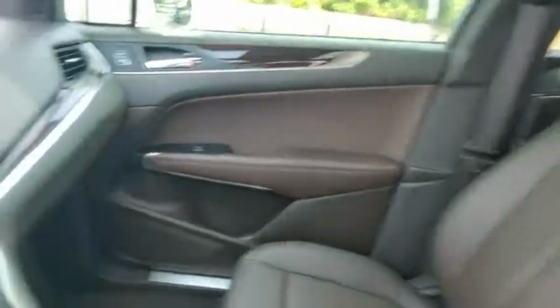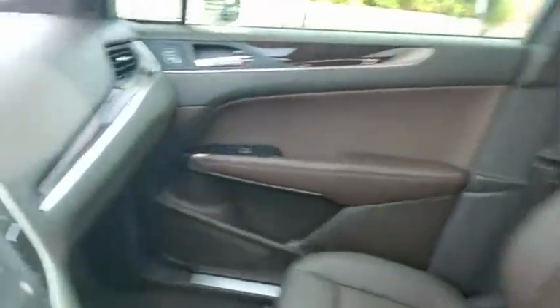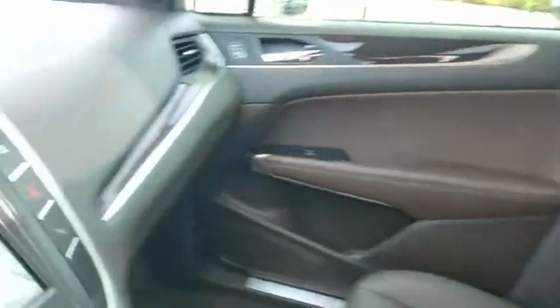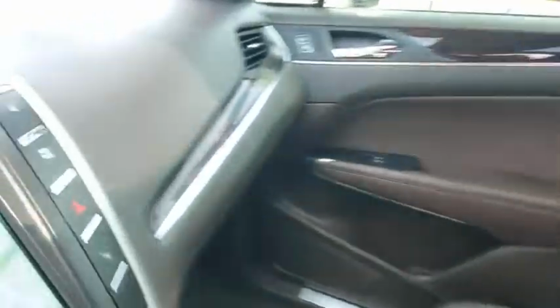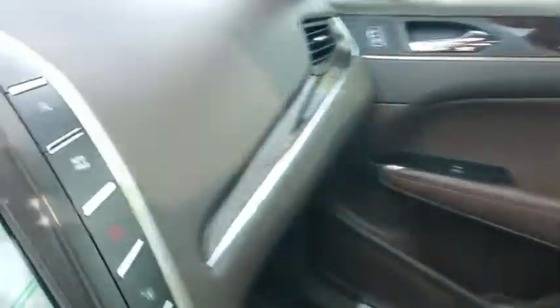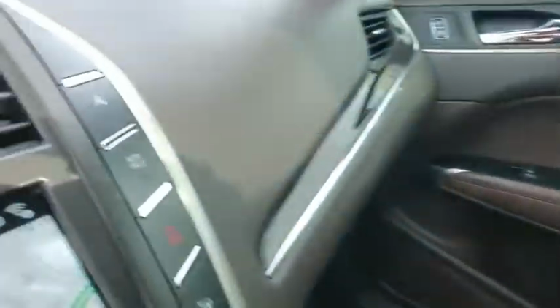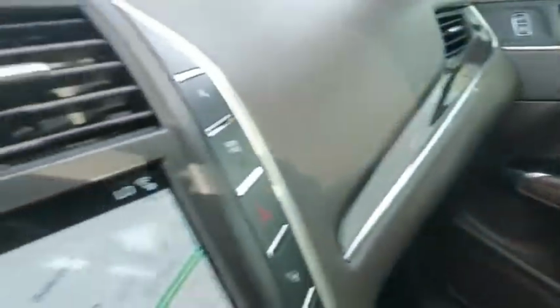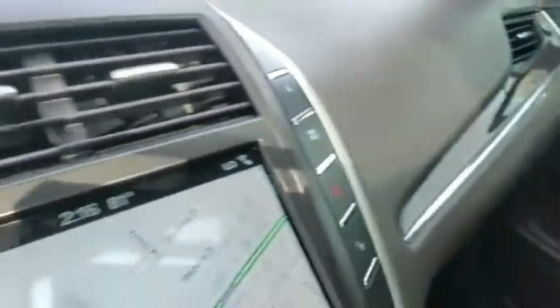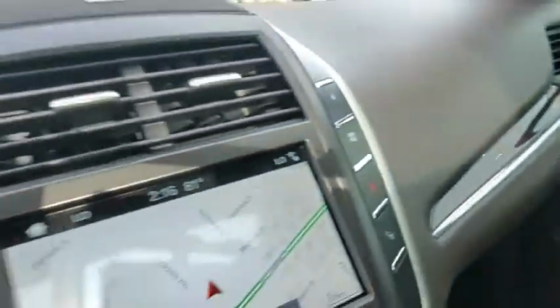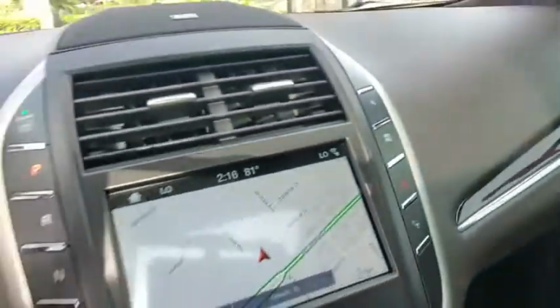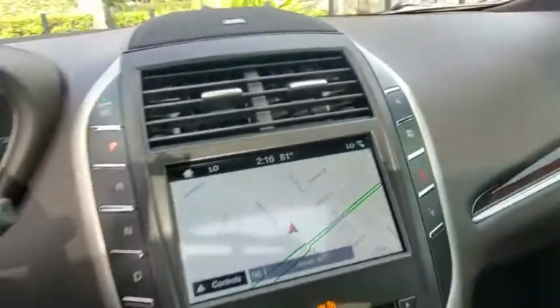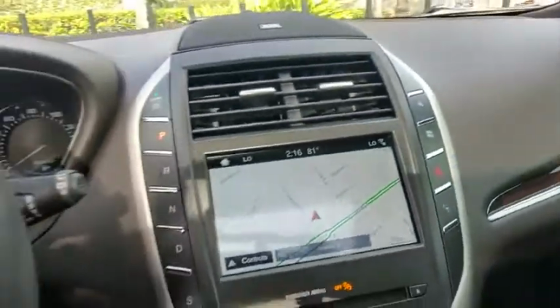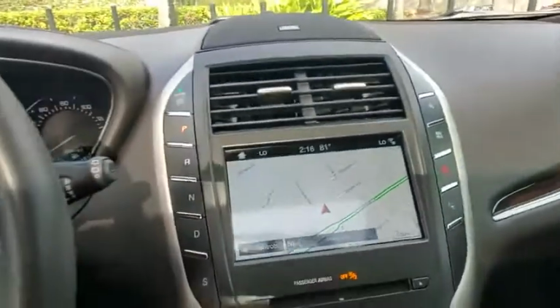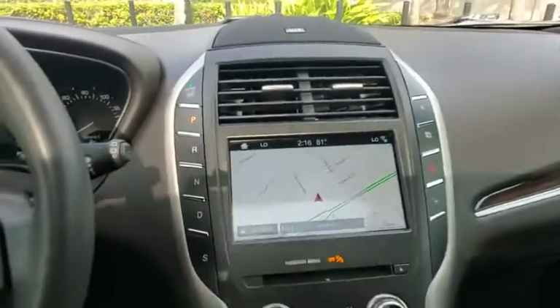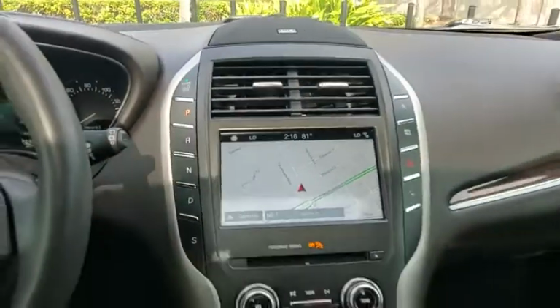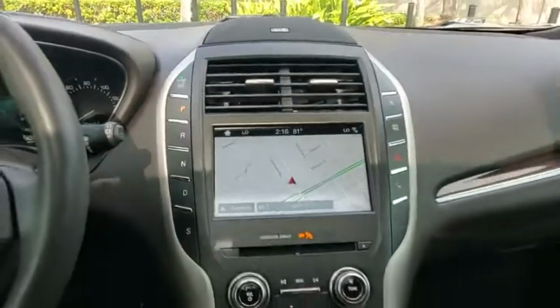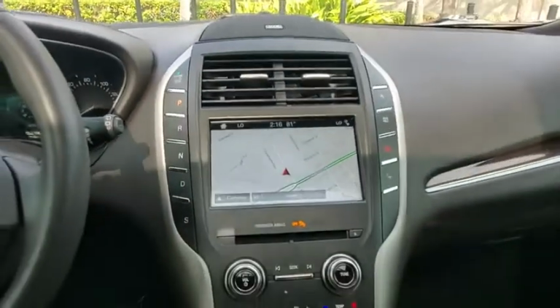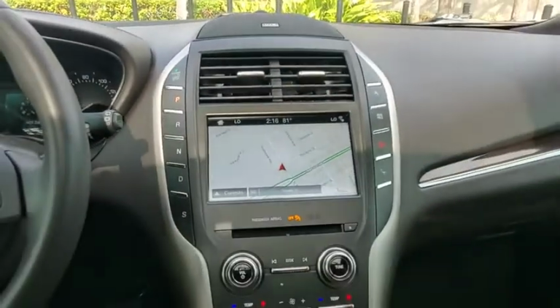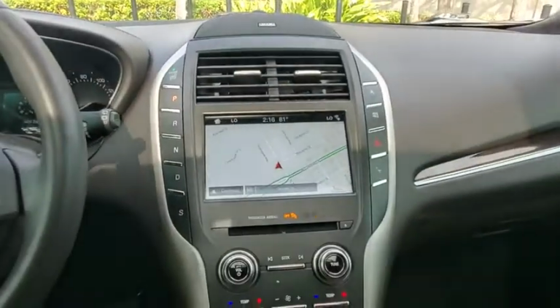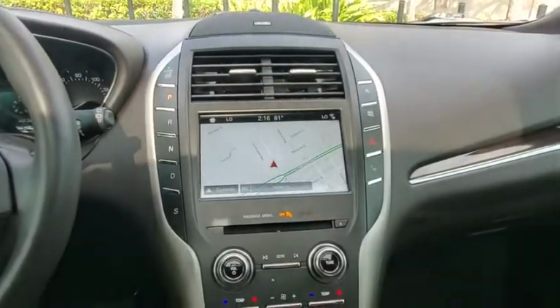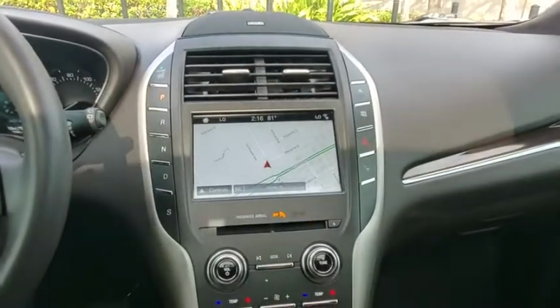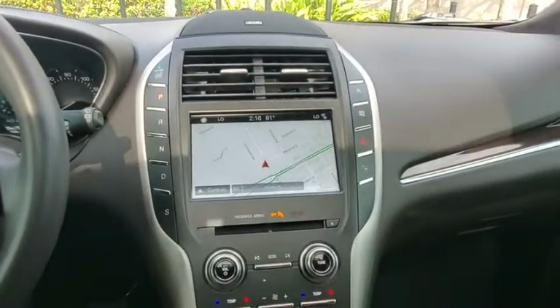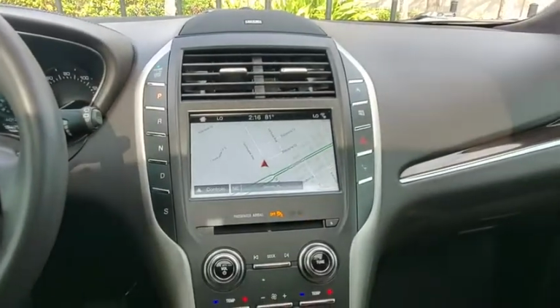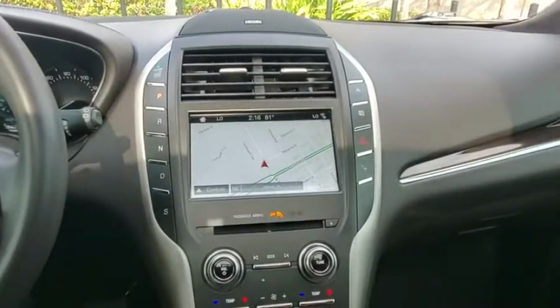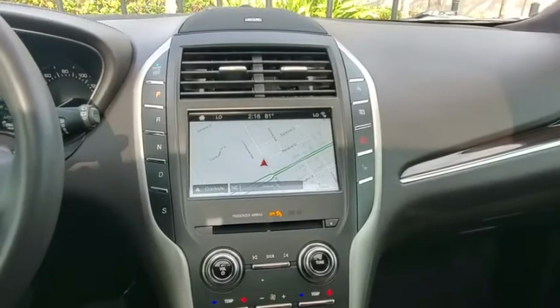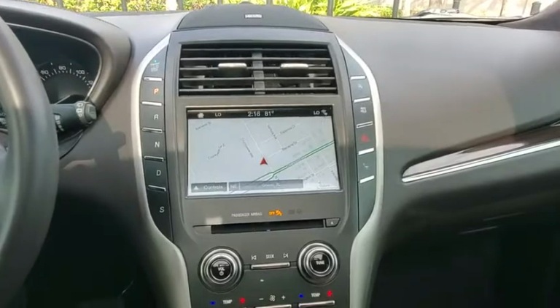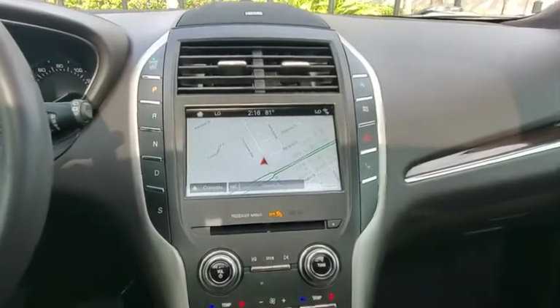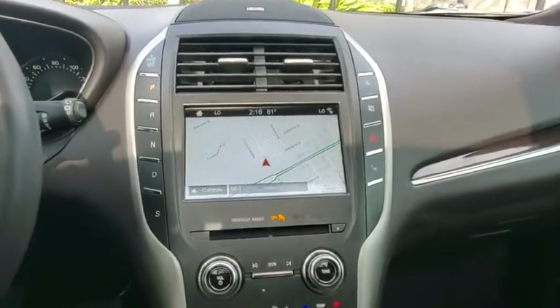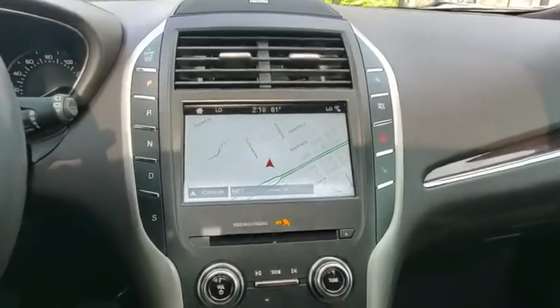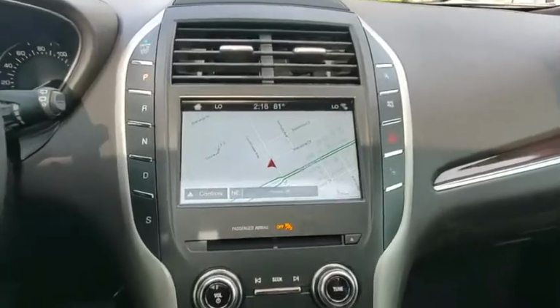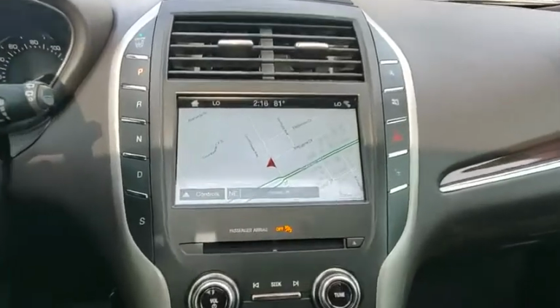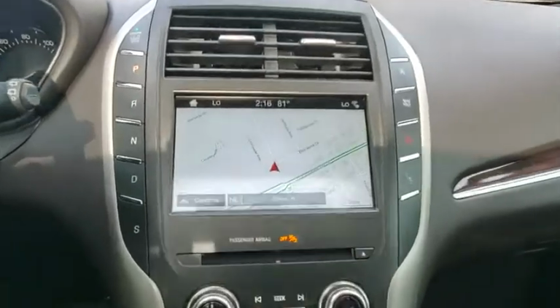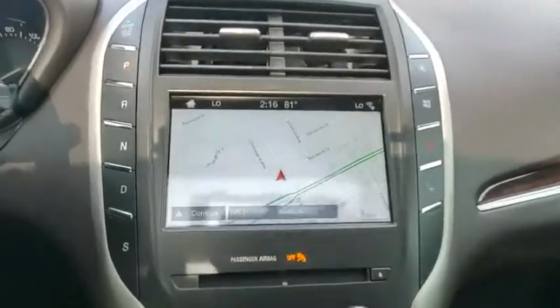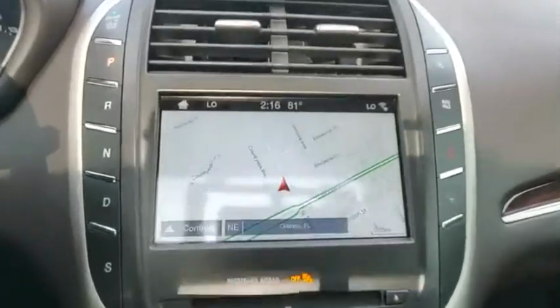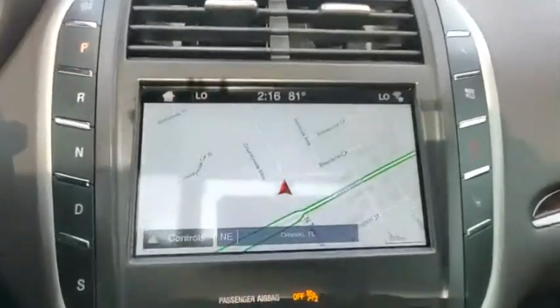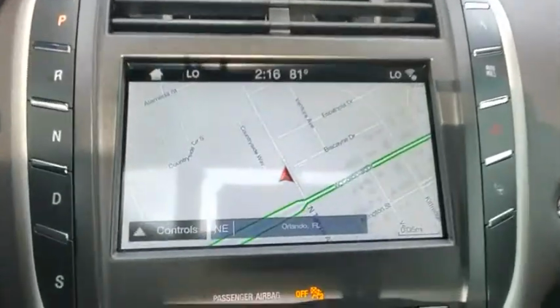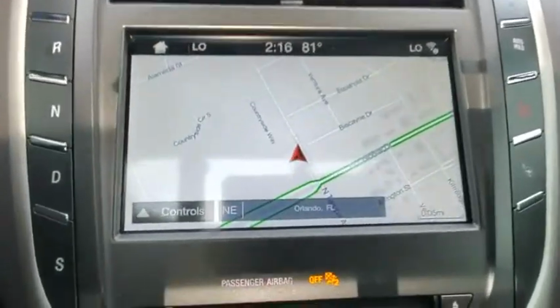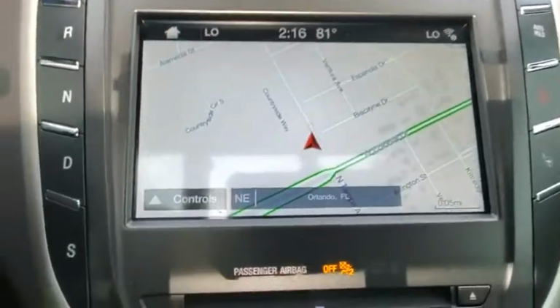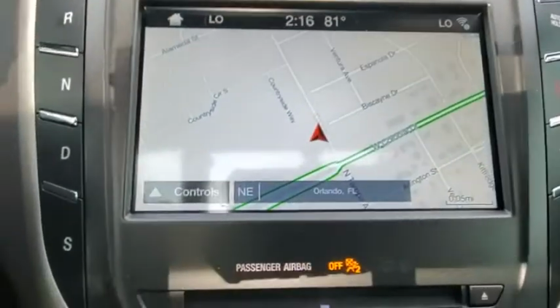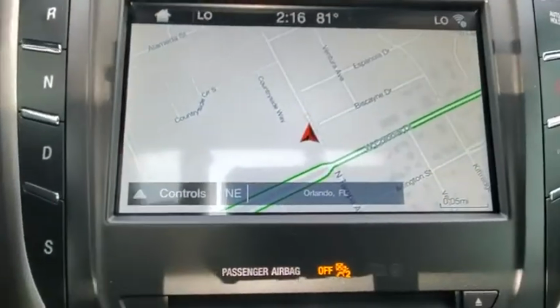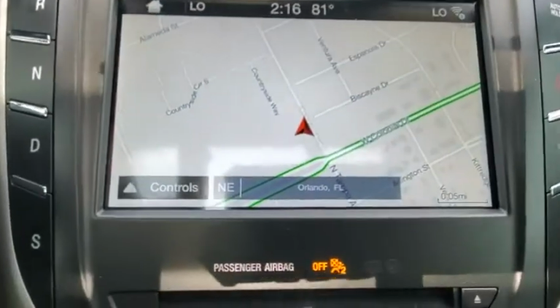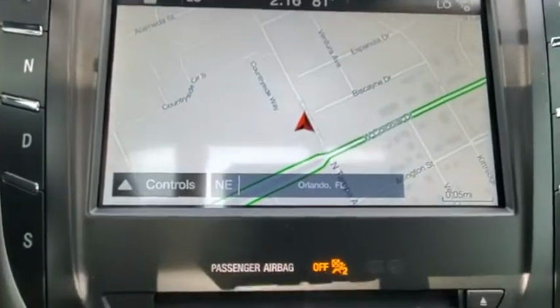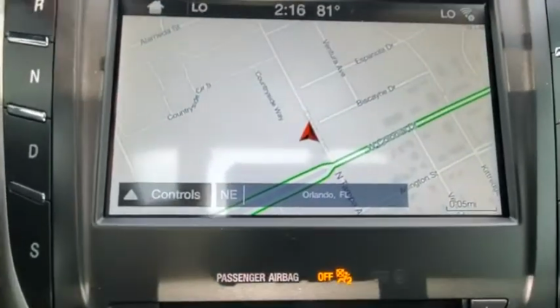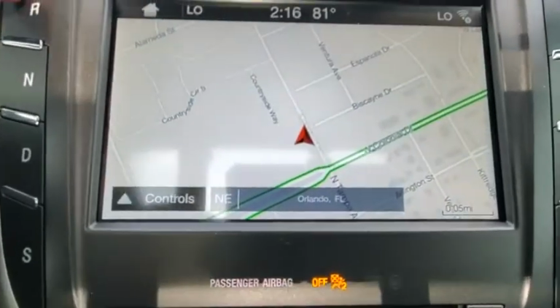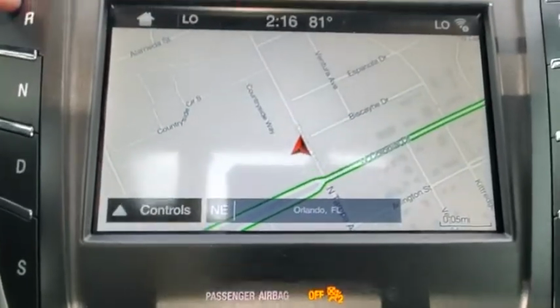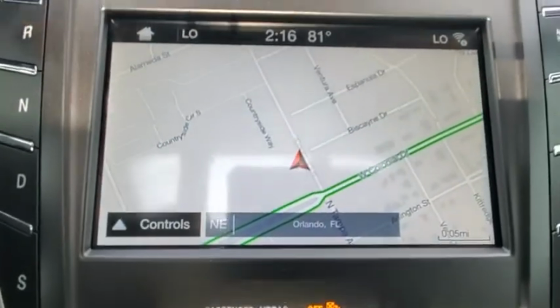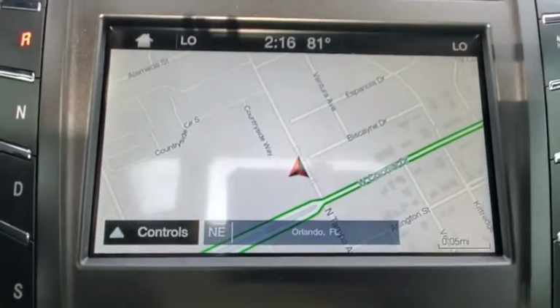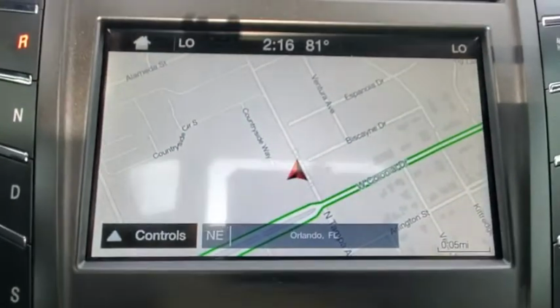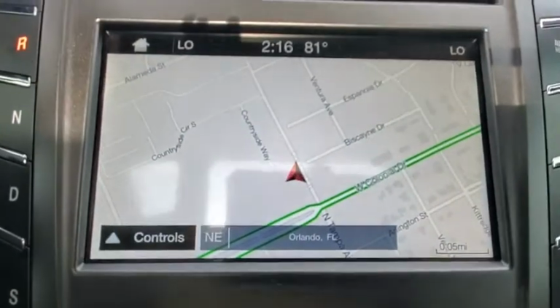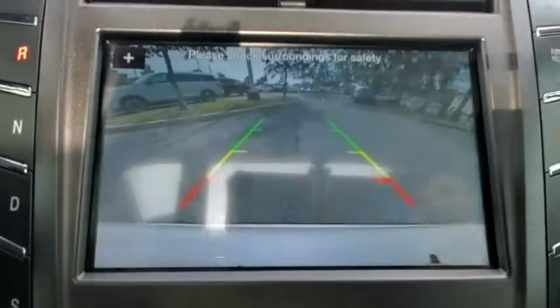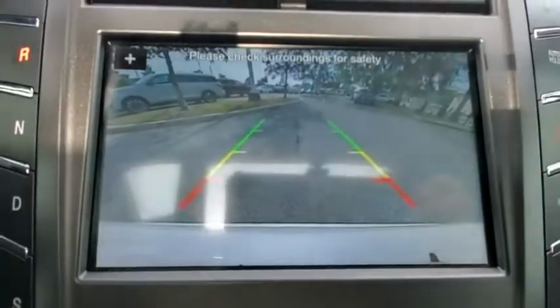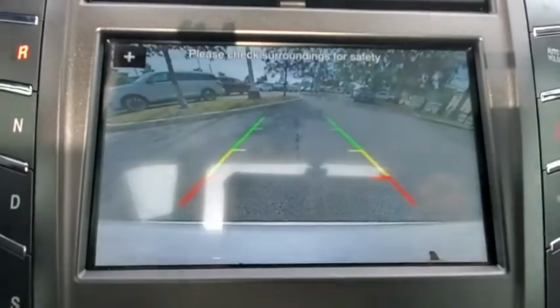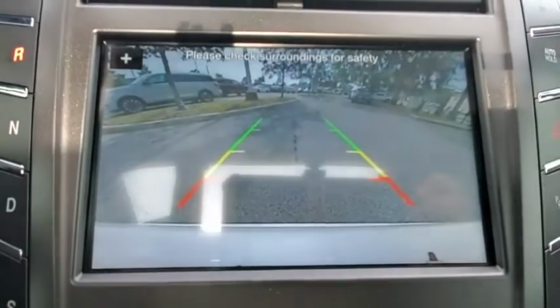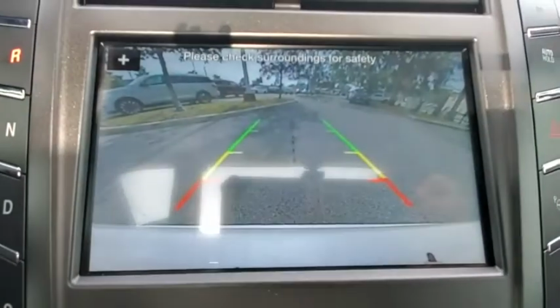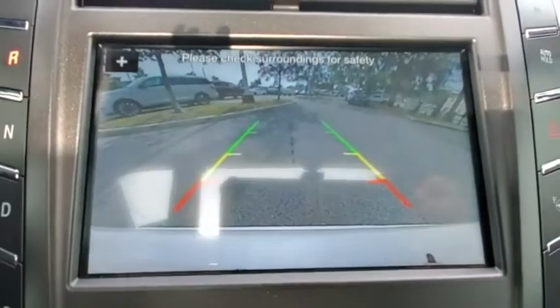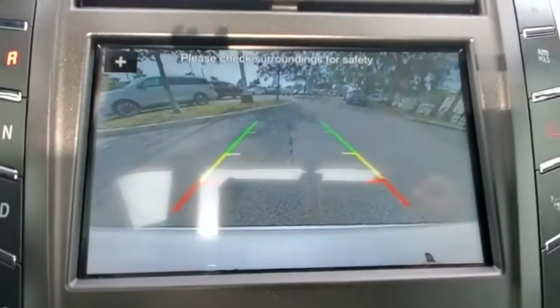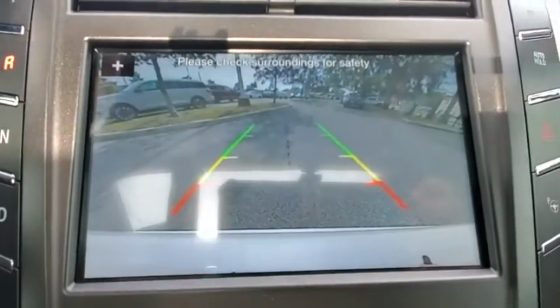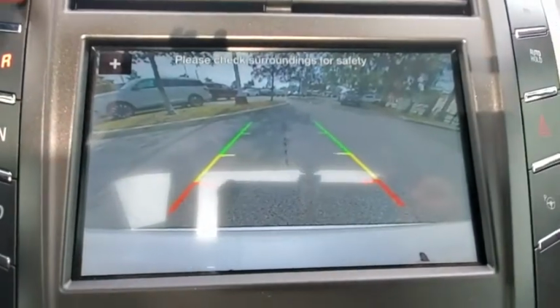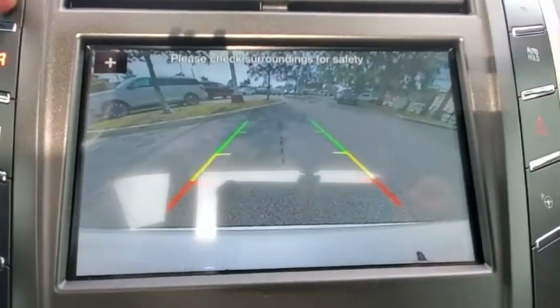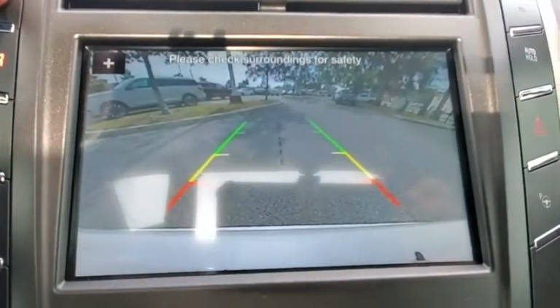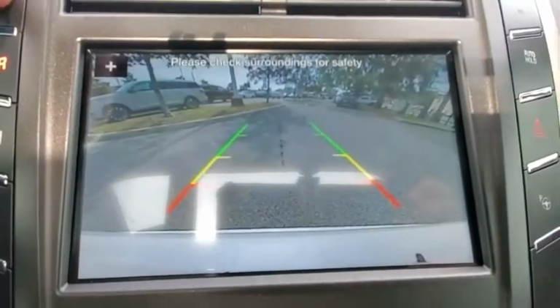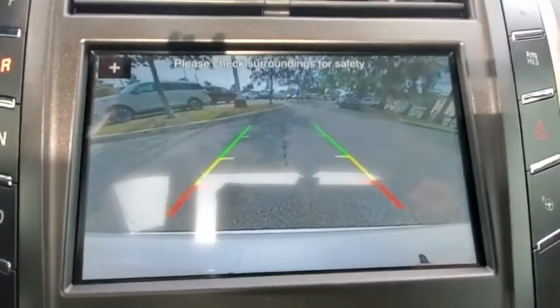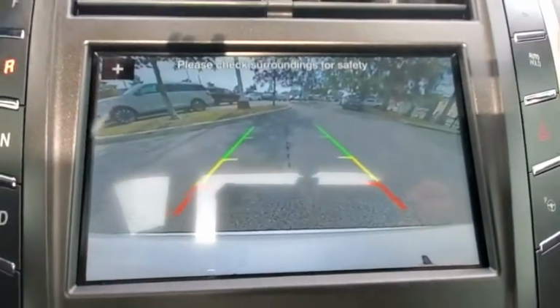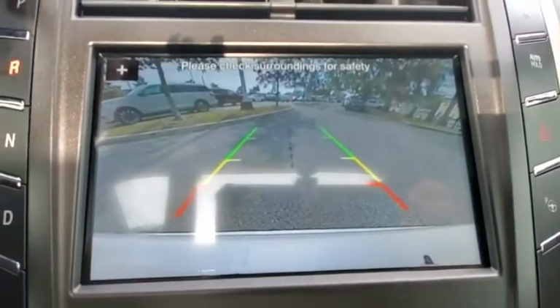Cruise control, keyless start, aluminum wheels, auto dimming rear view mirror. Come take a test drive today.